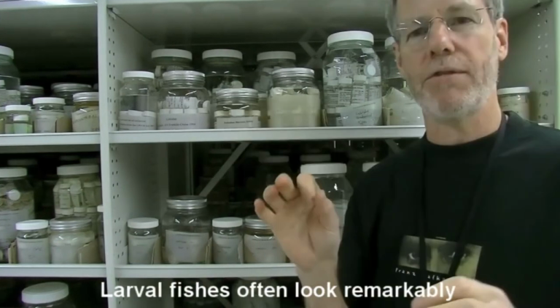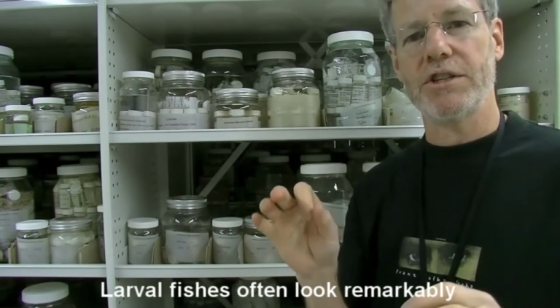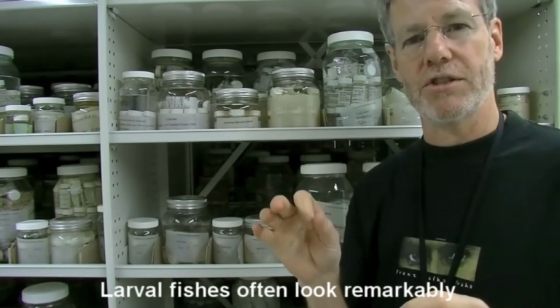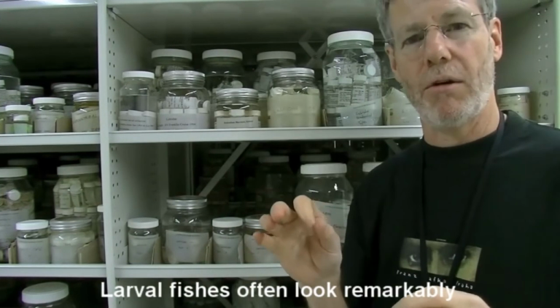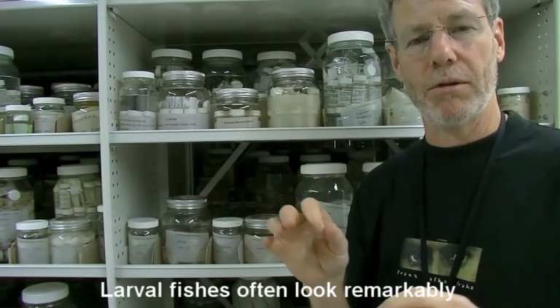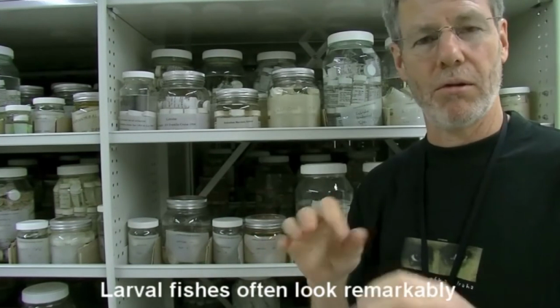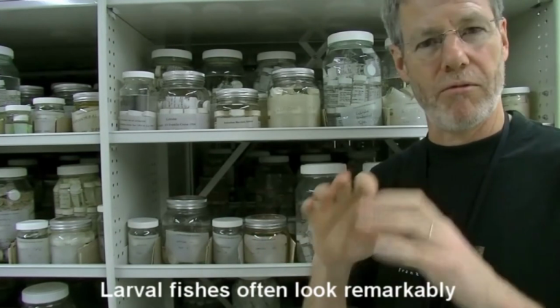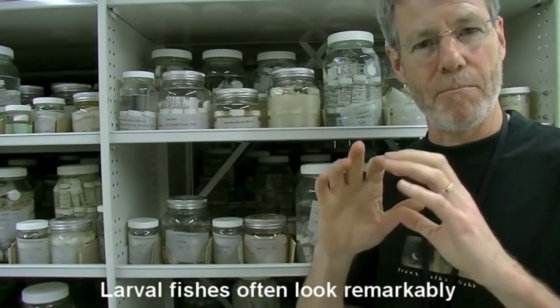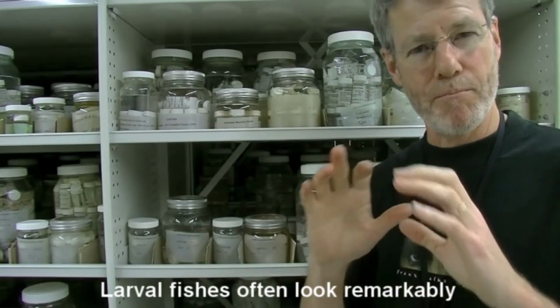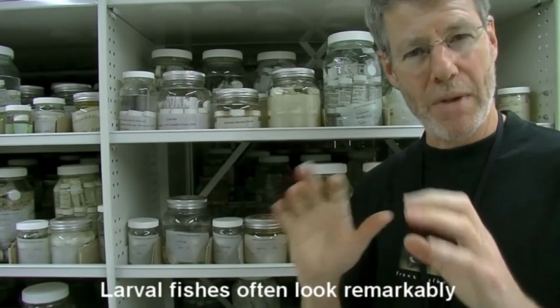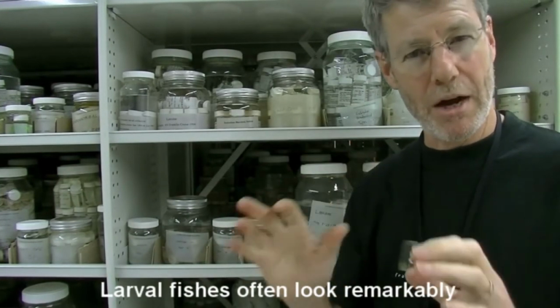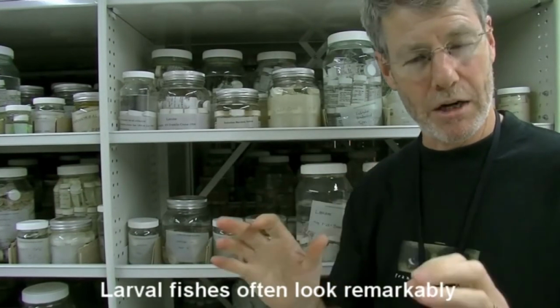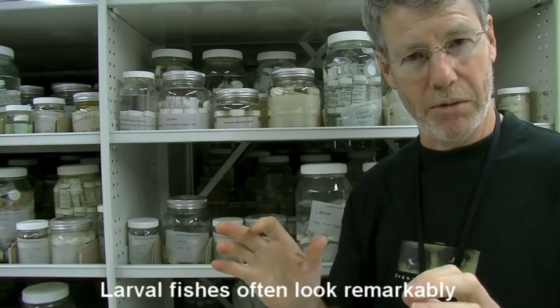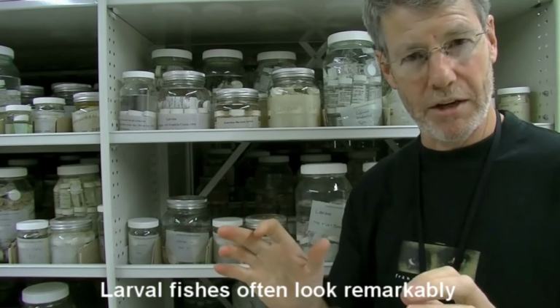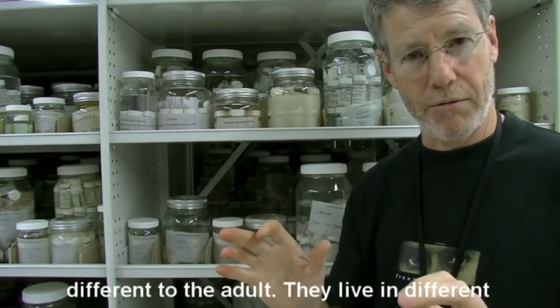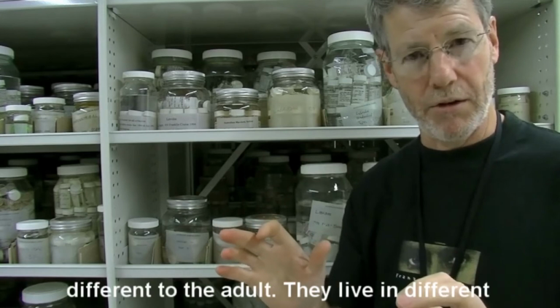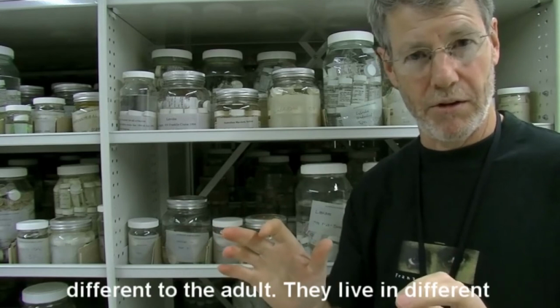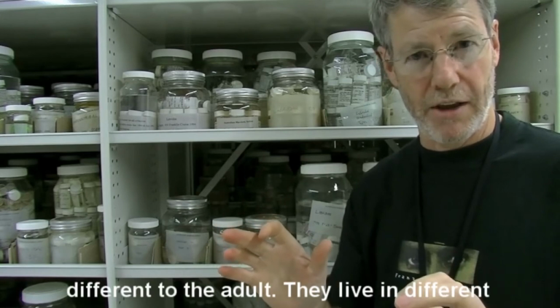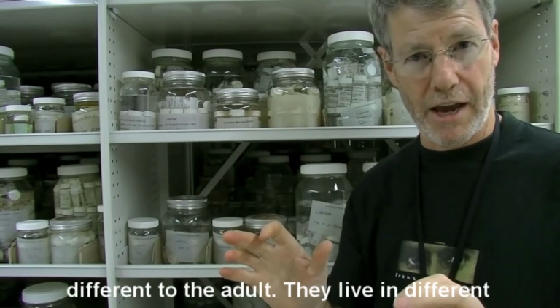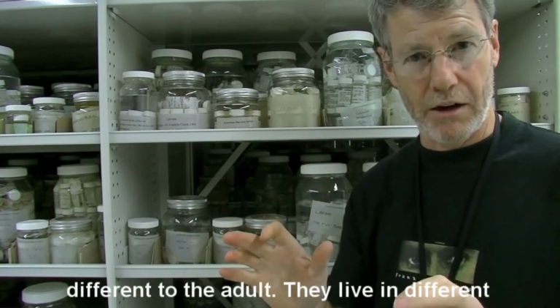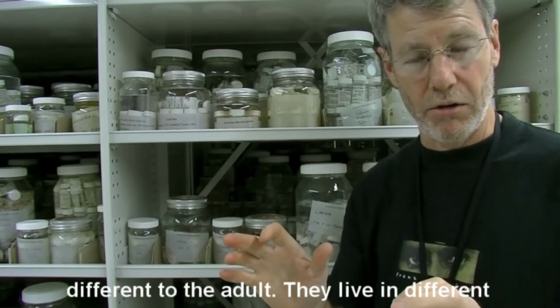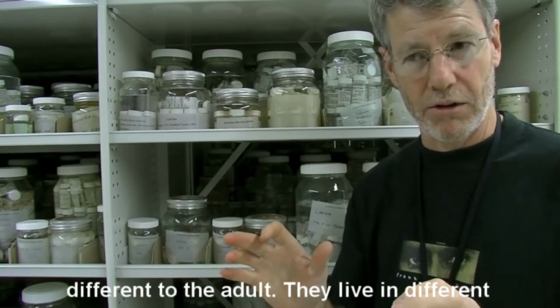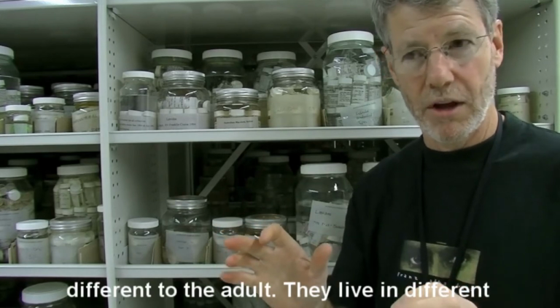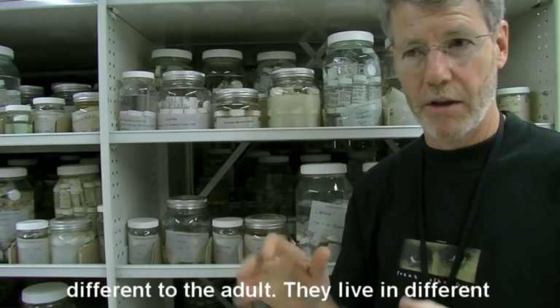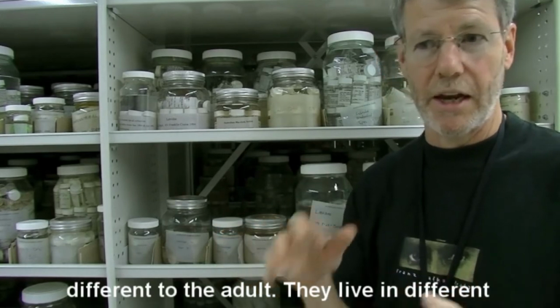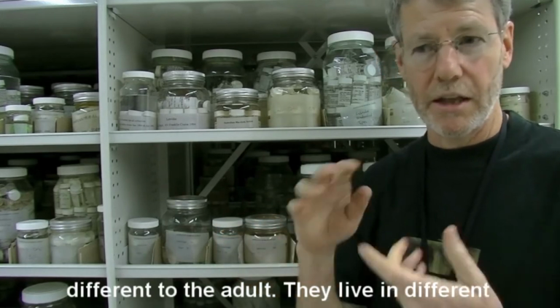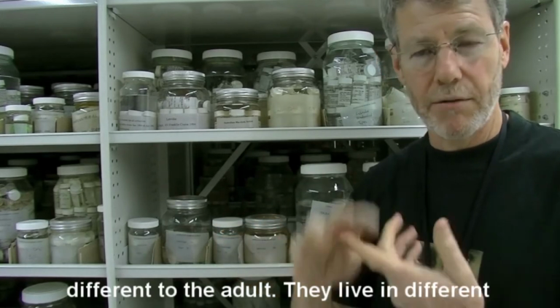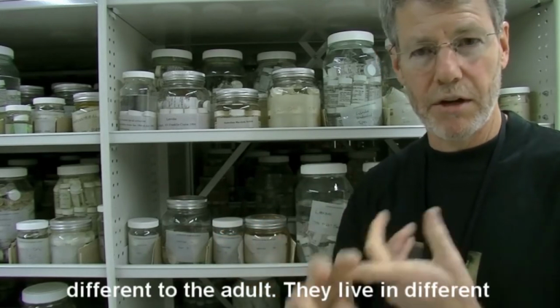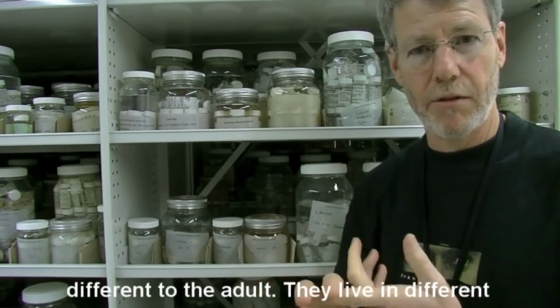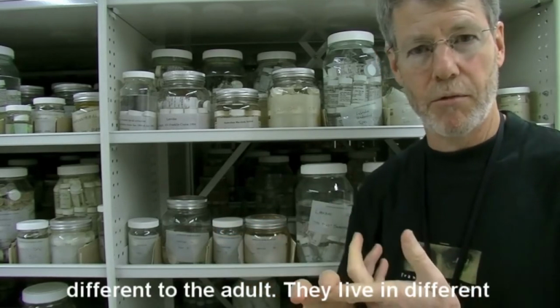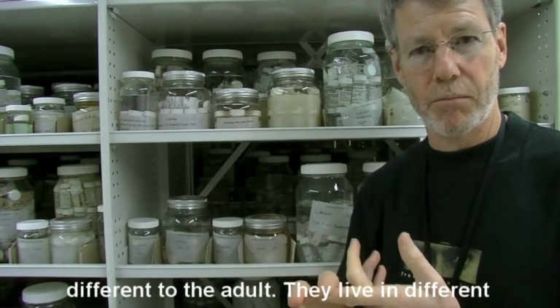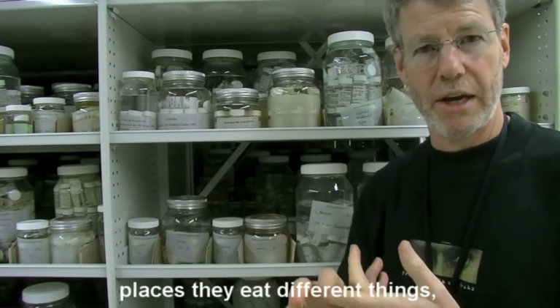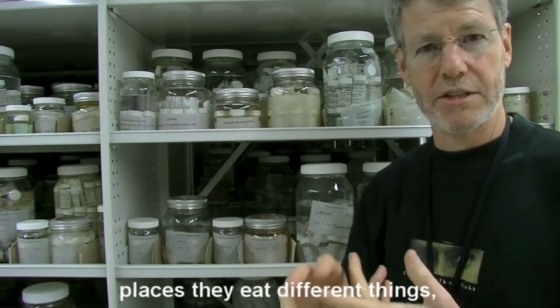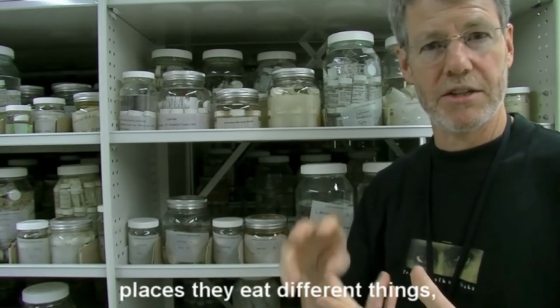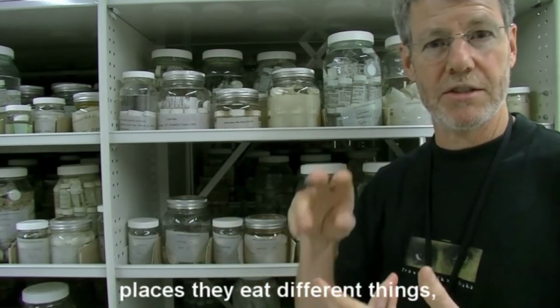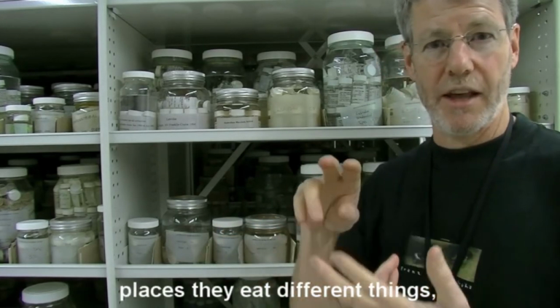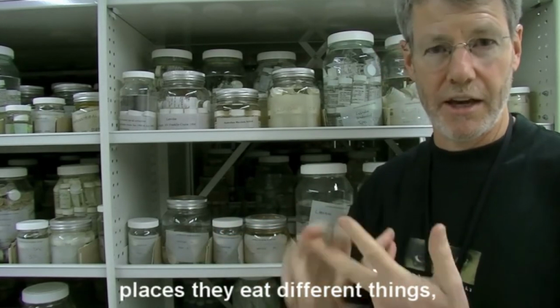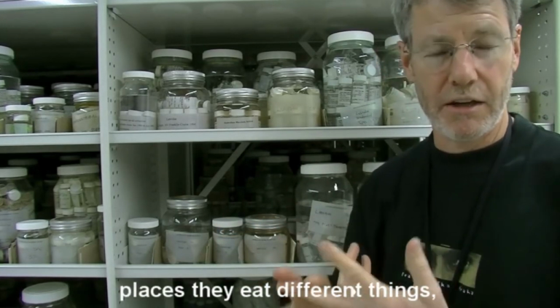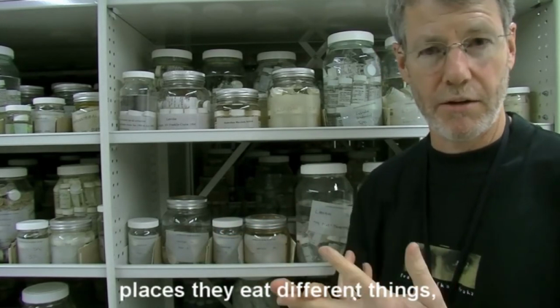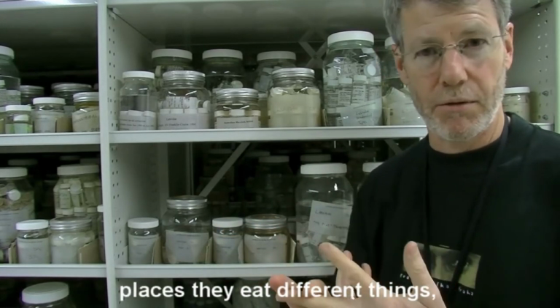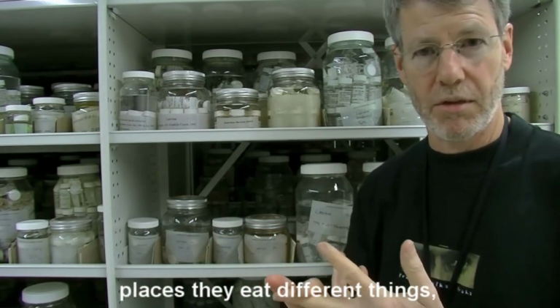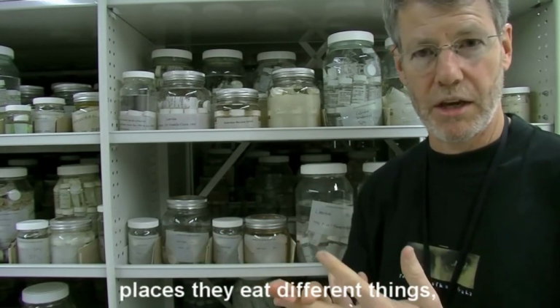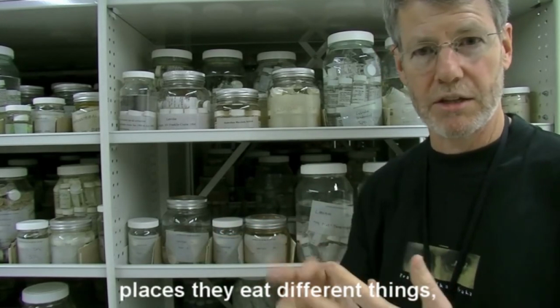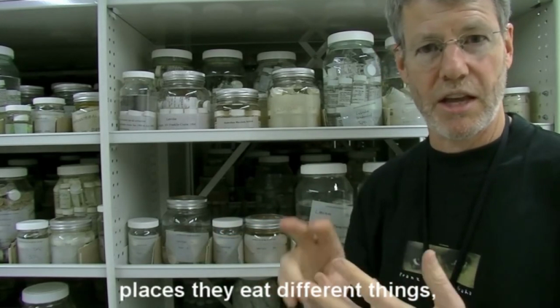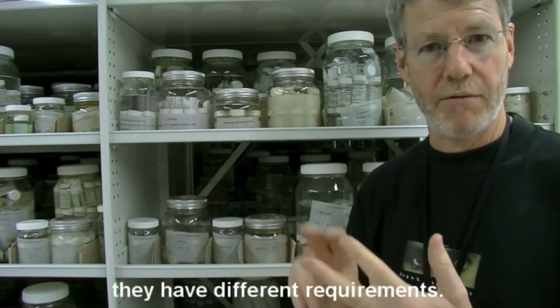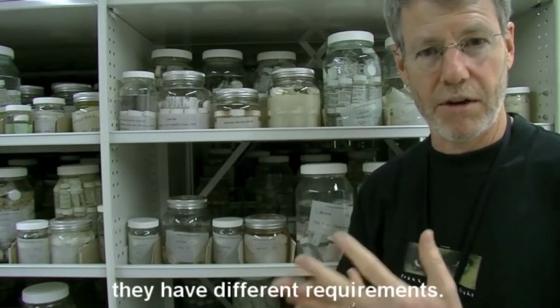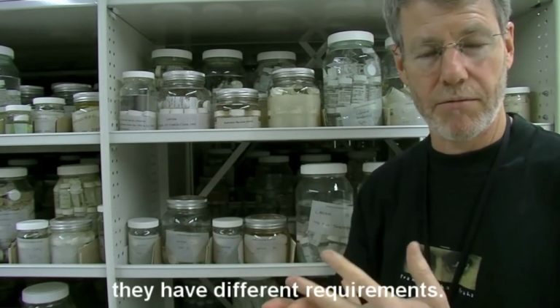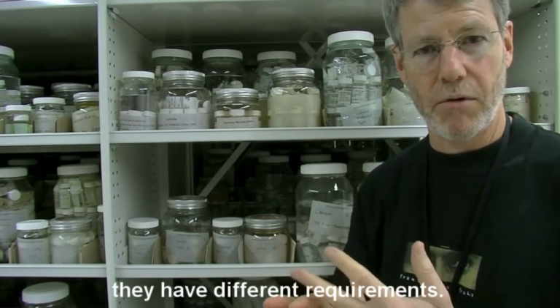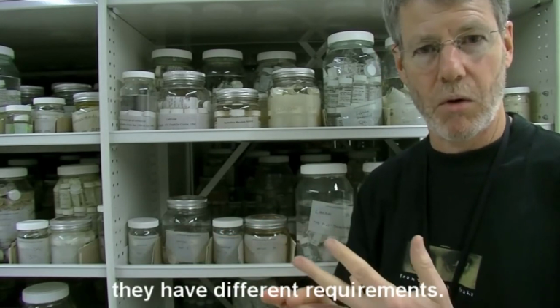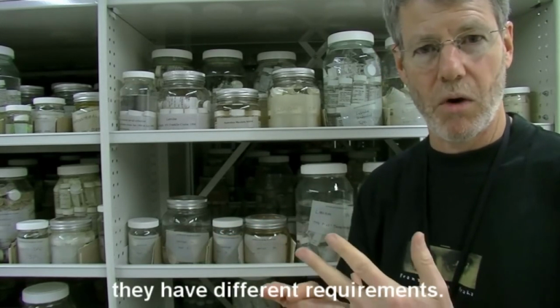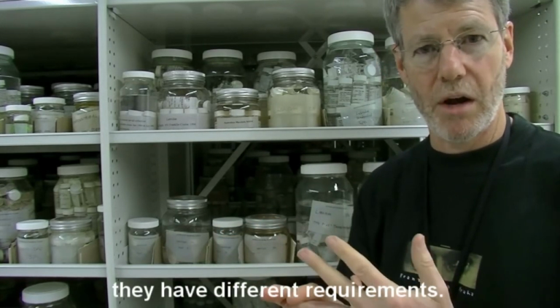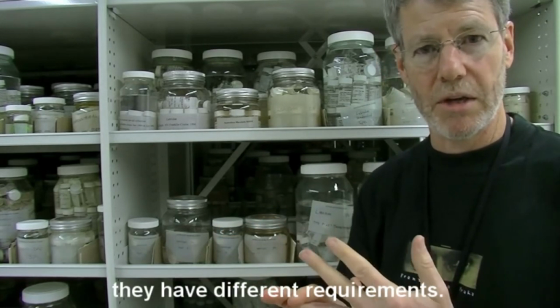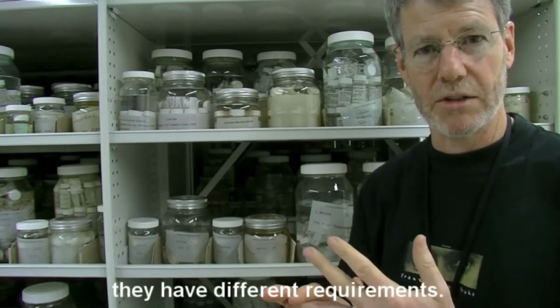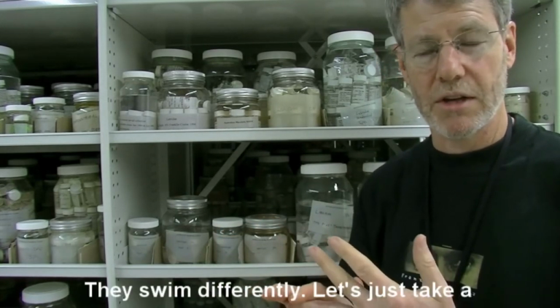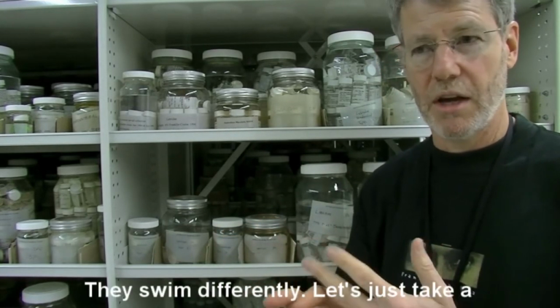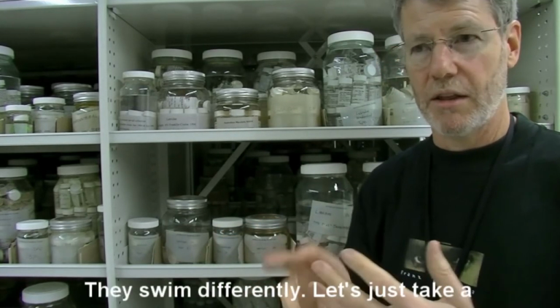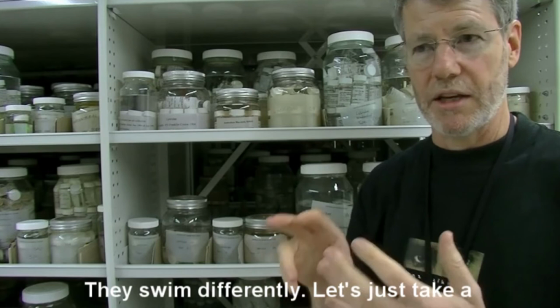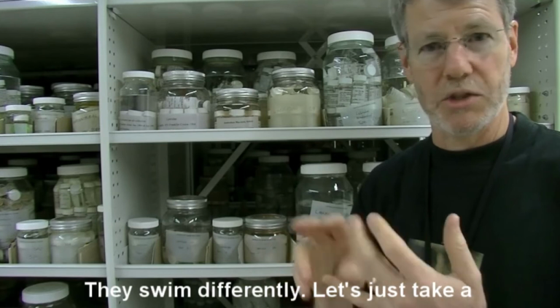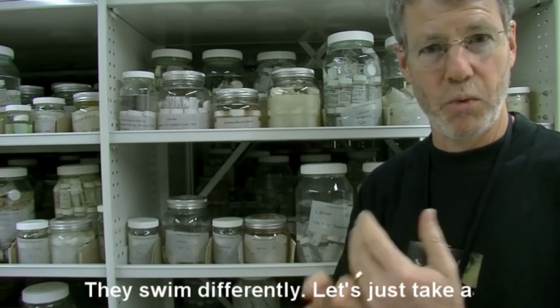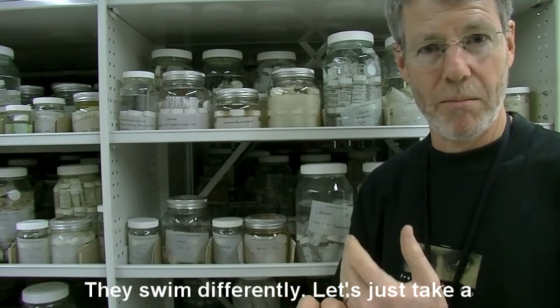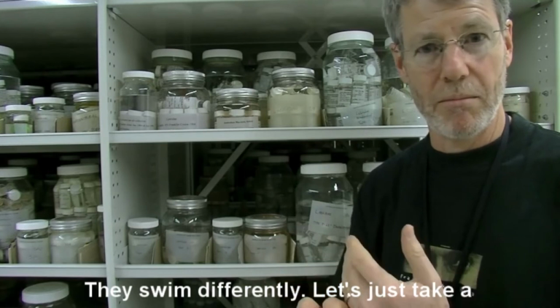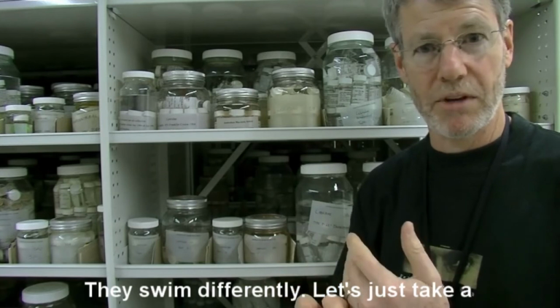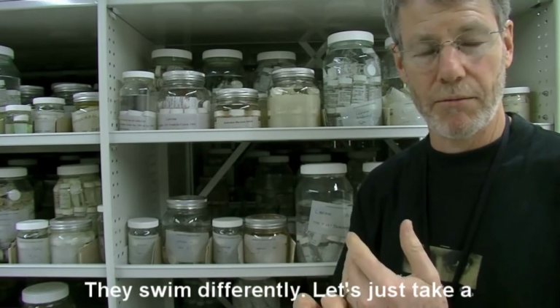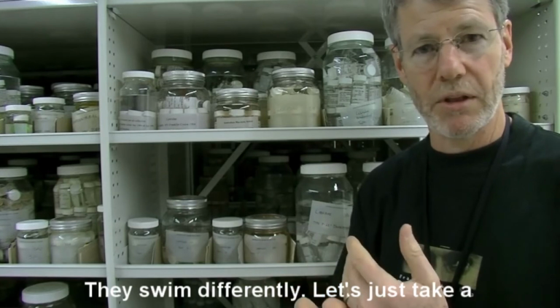Larval fishes often look remarkably different to the adult. They live in different places, they eat different things, they have different requirements, and they swim differently.